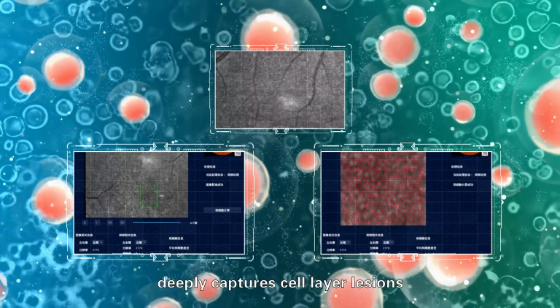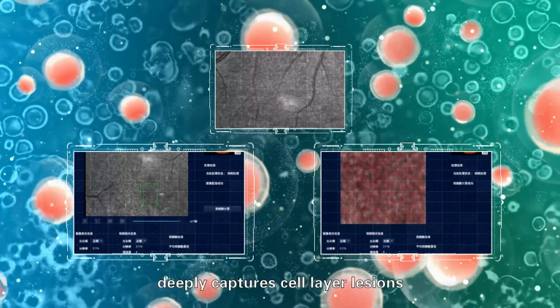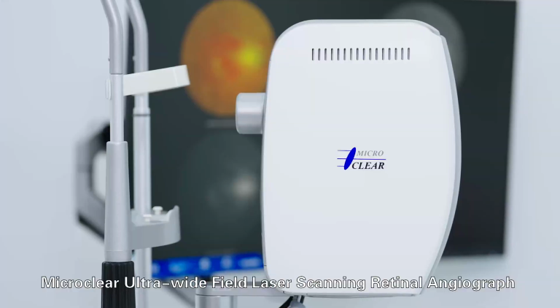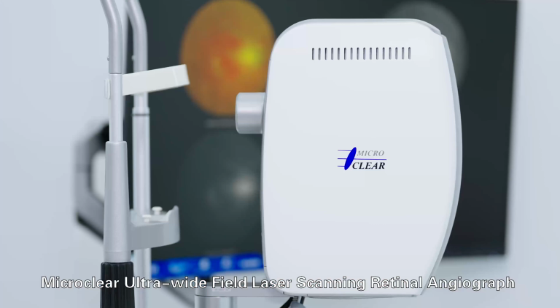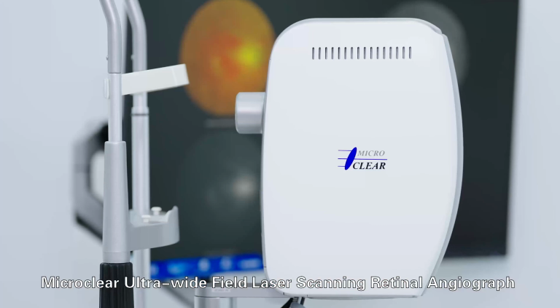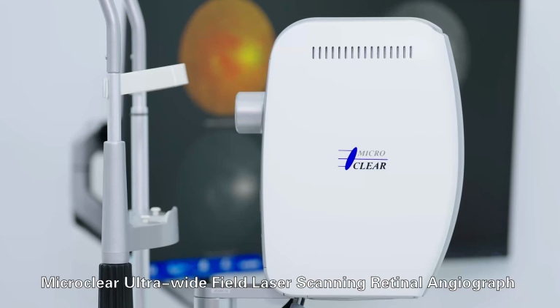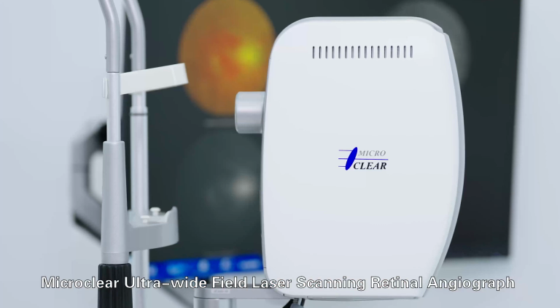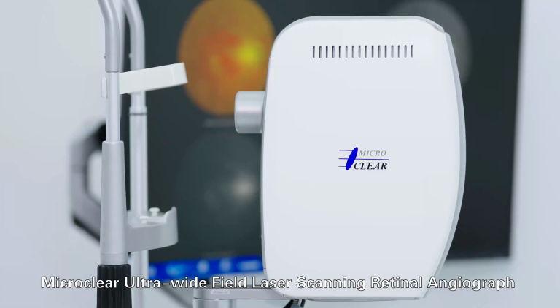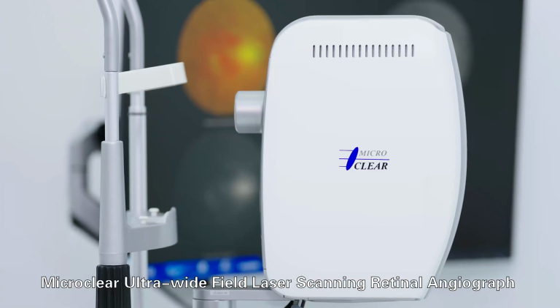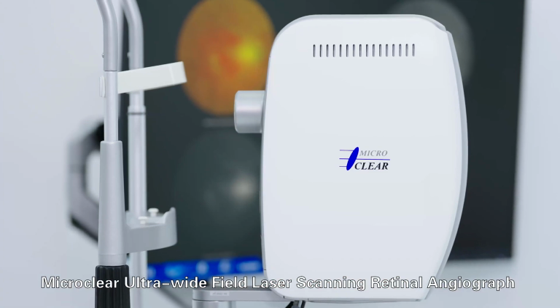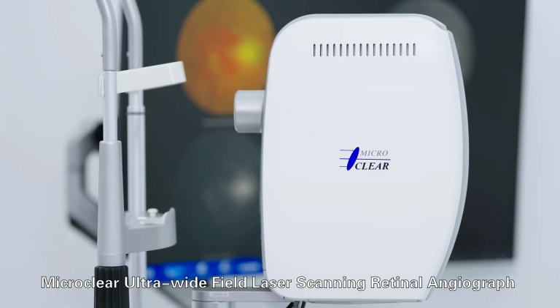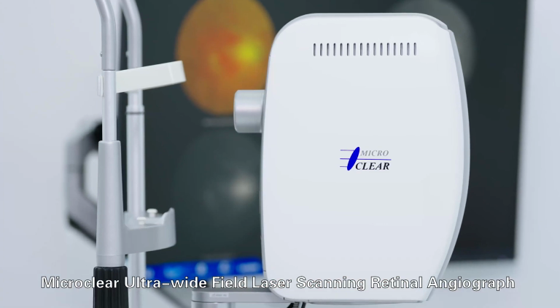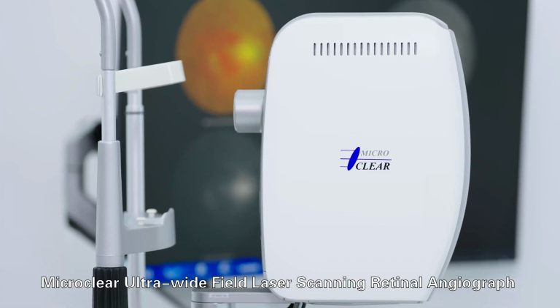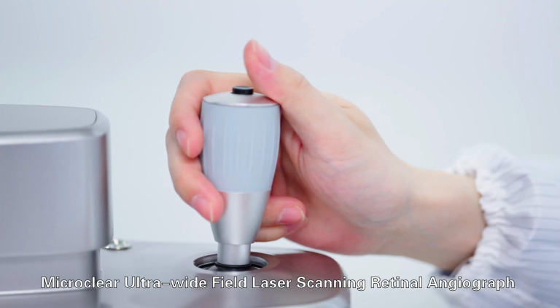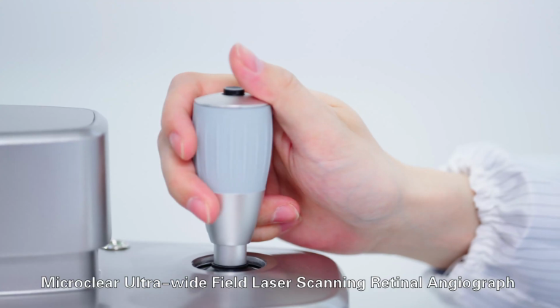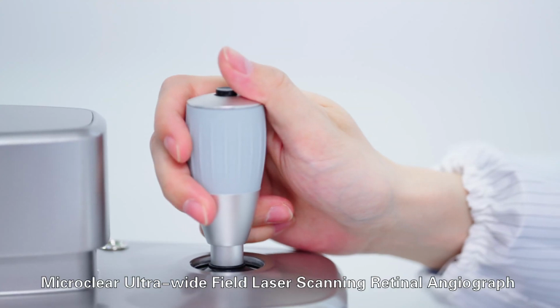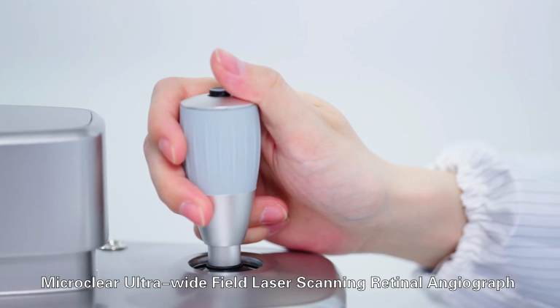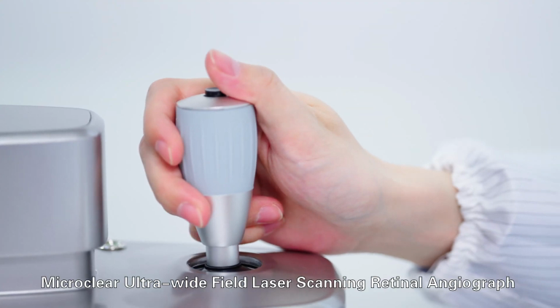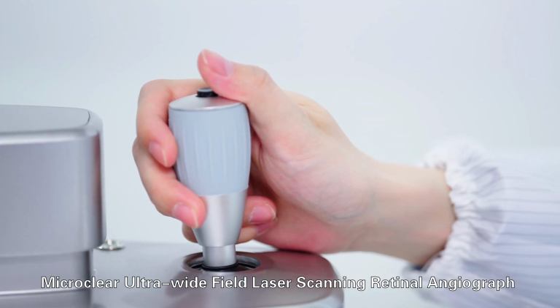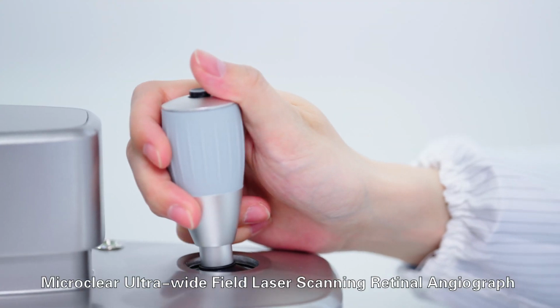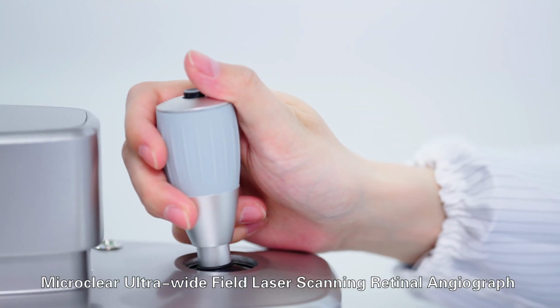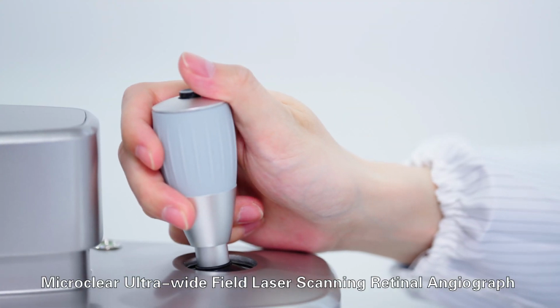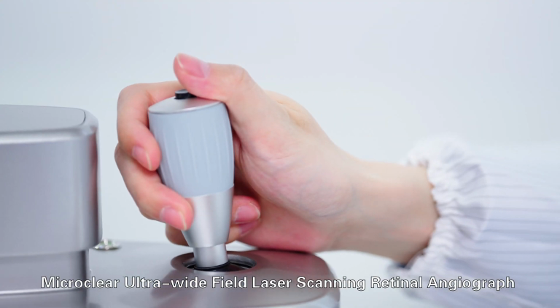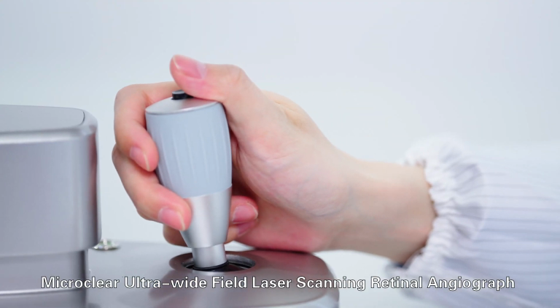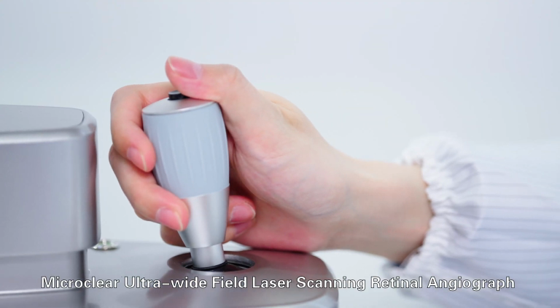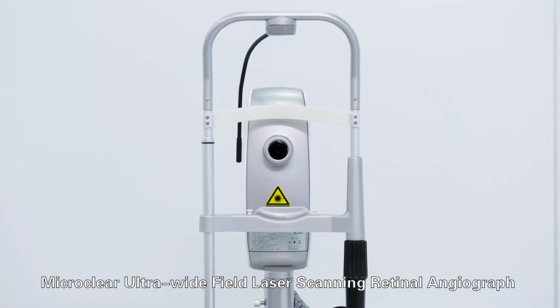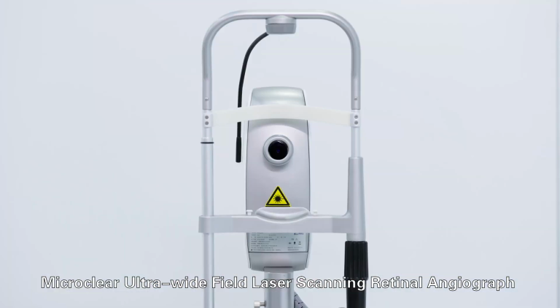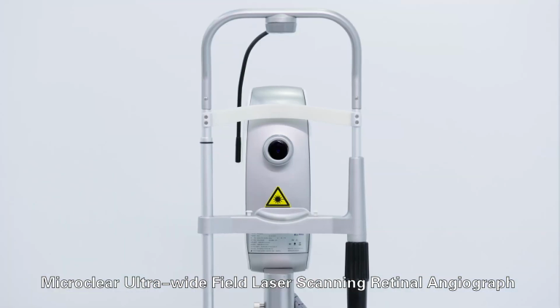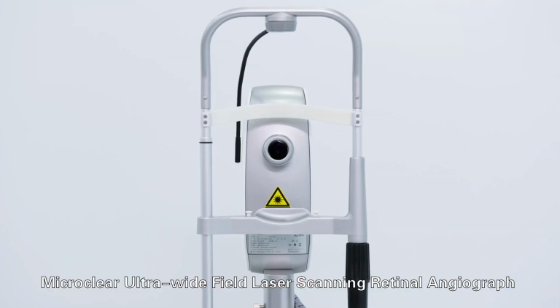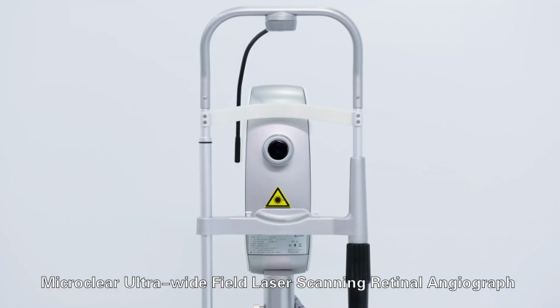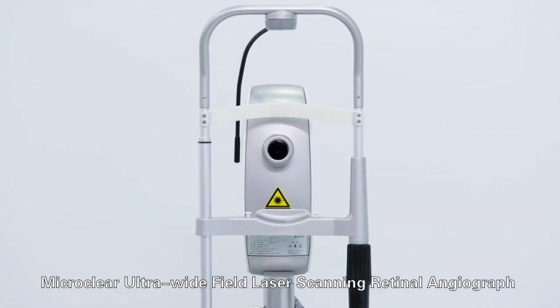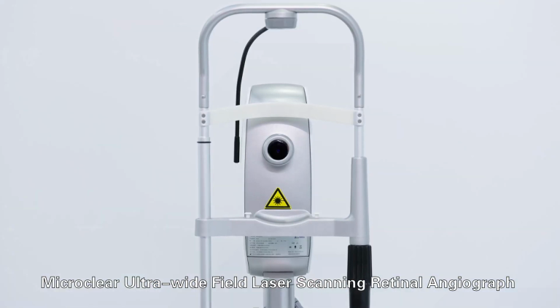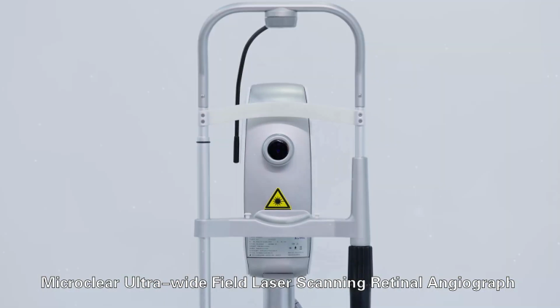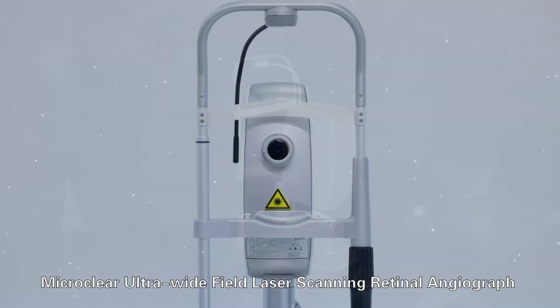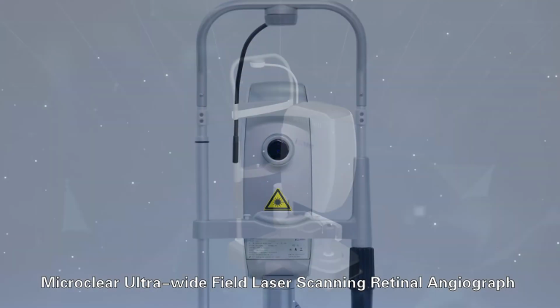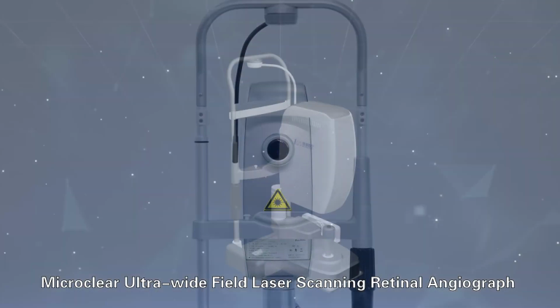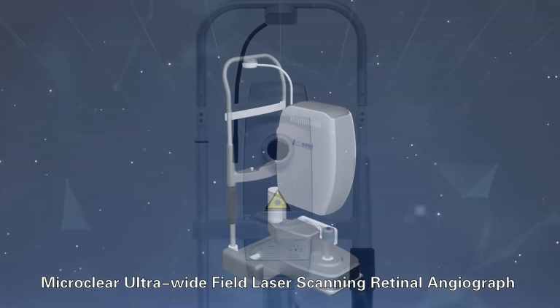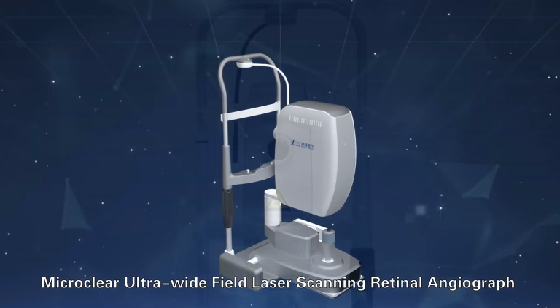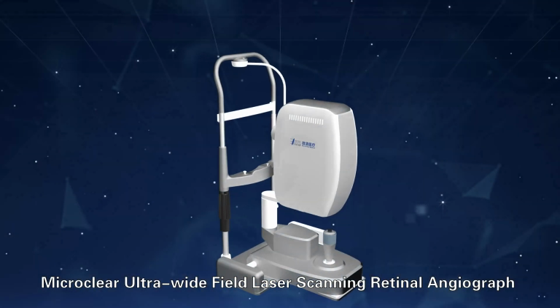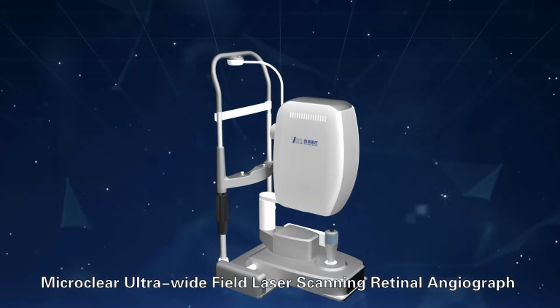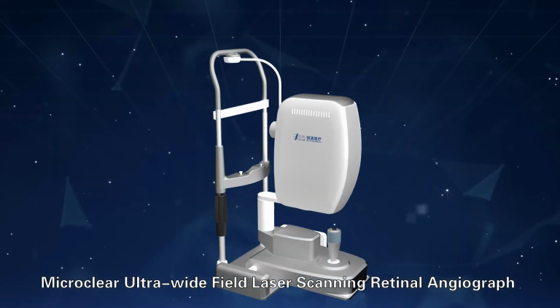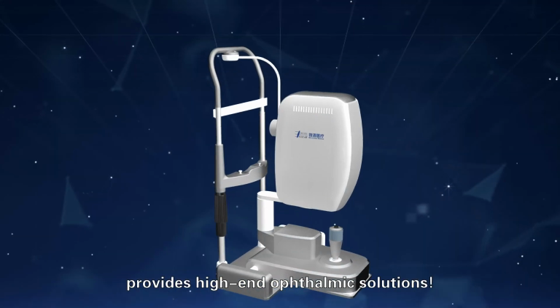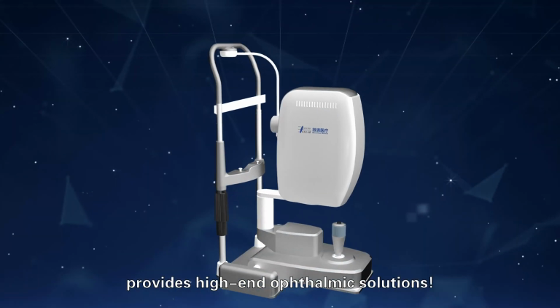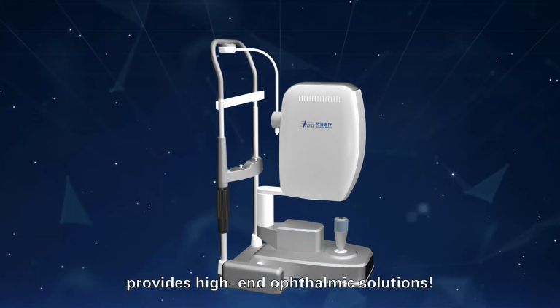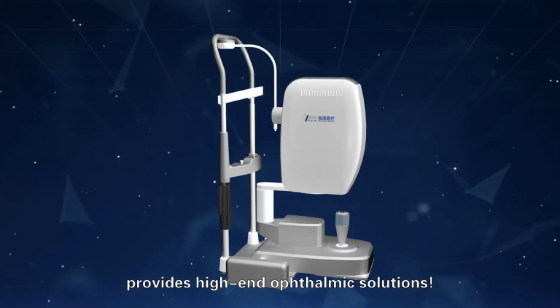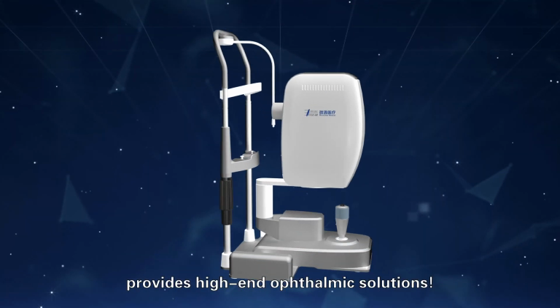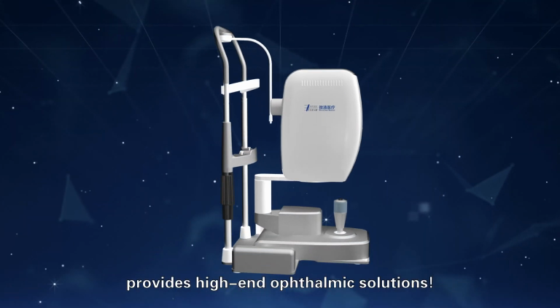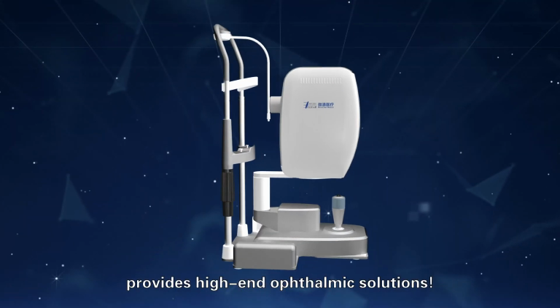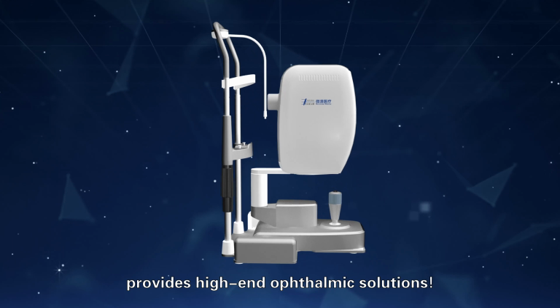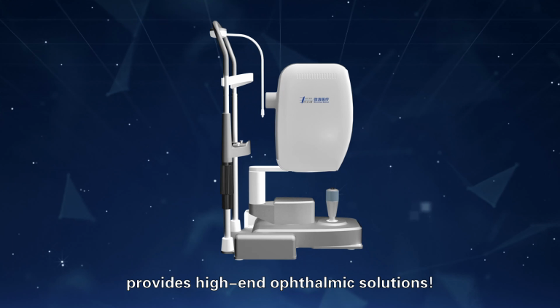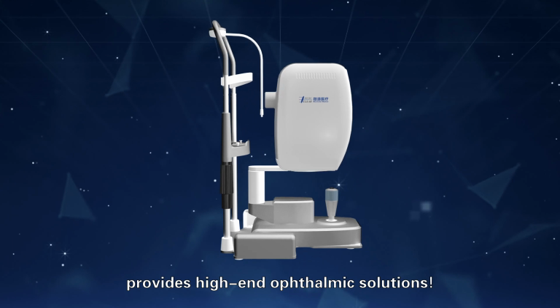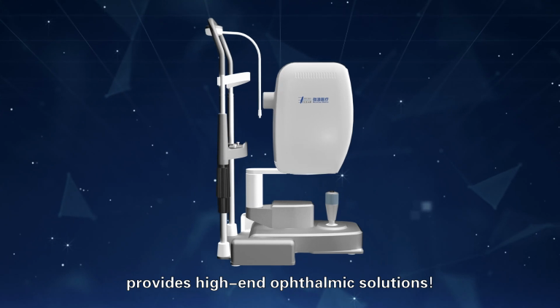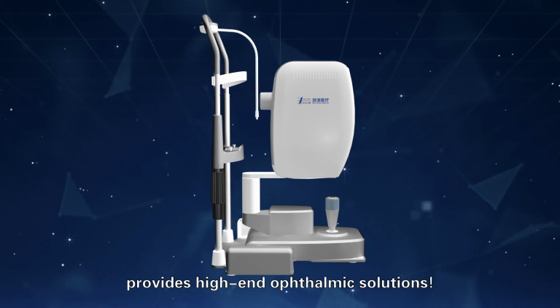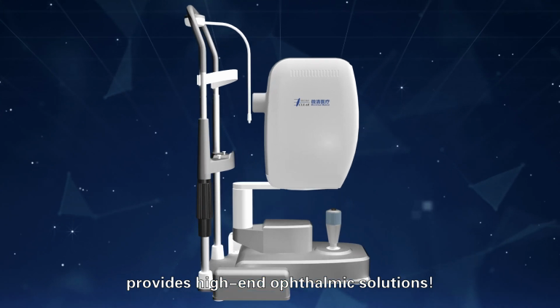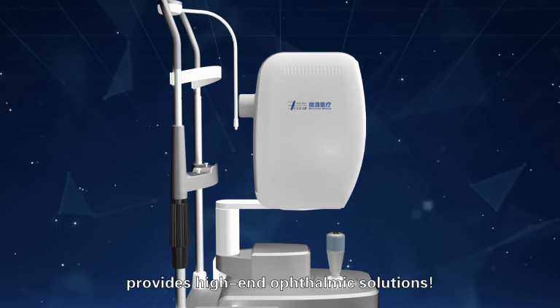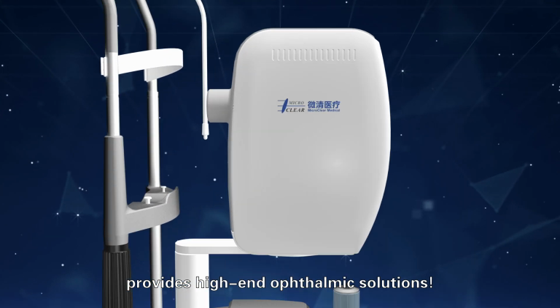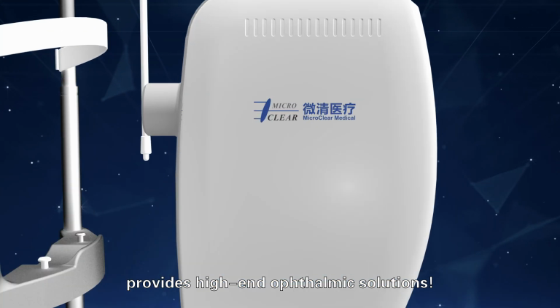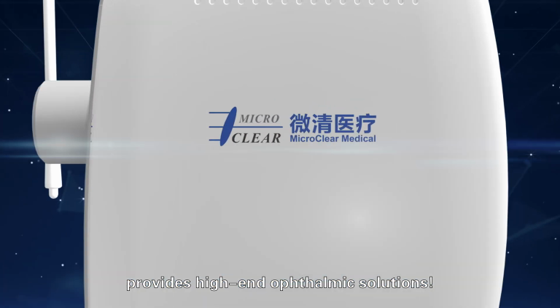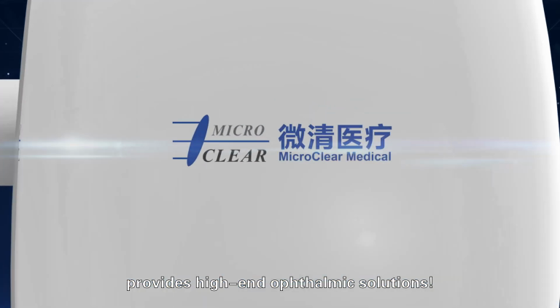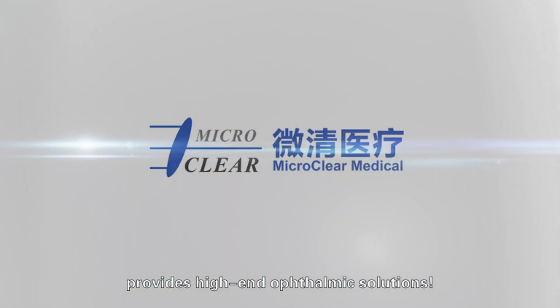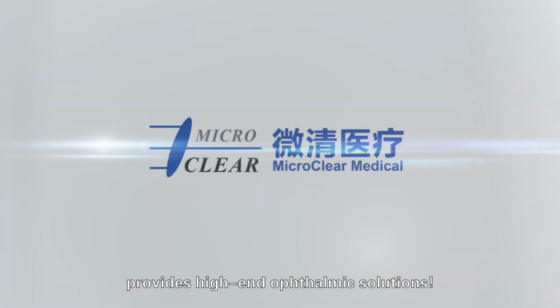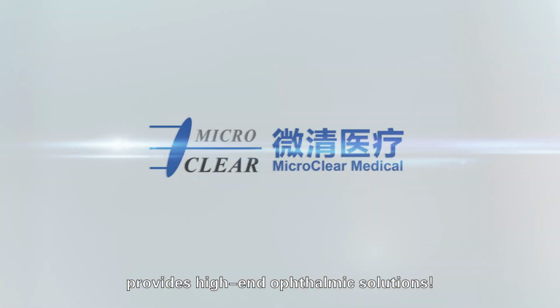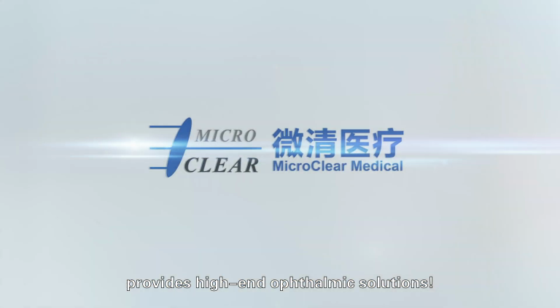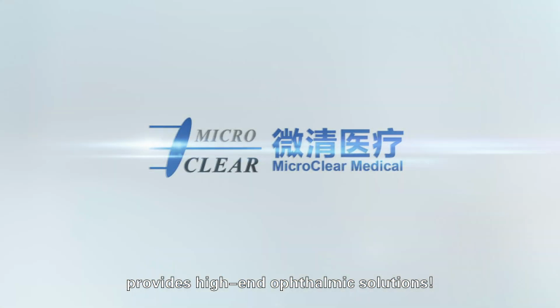MicroClear Ultrawide Field Laser Scanning Retinal Angiograph provides high-end ophthalmic solutions.